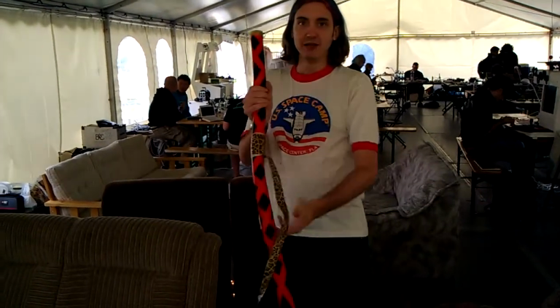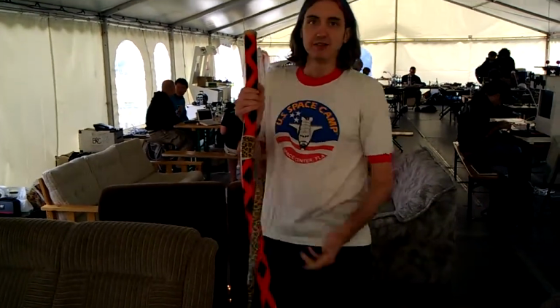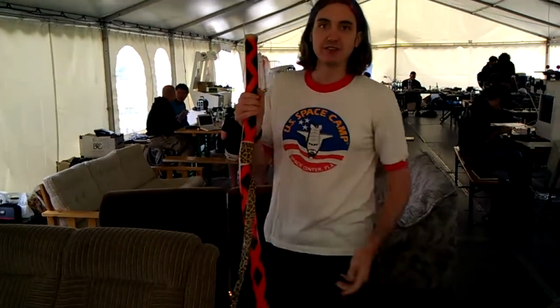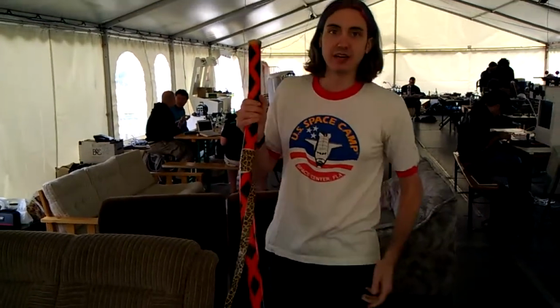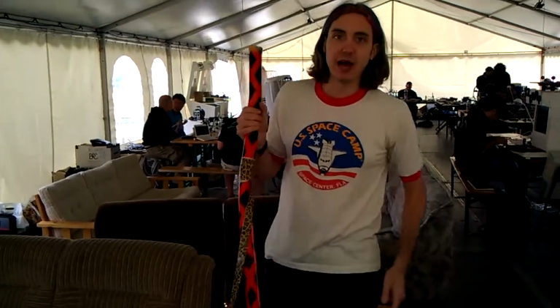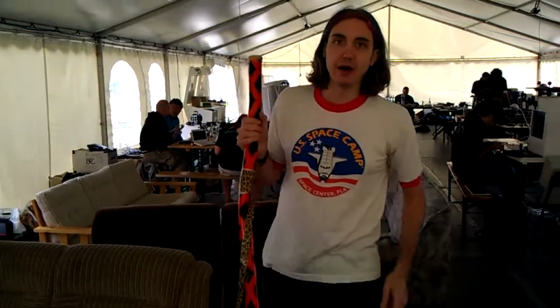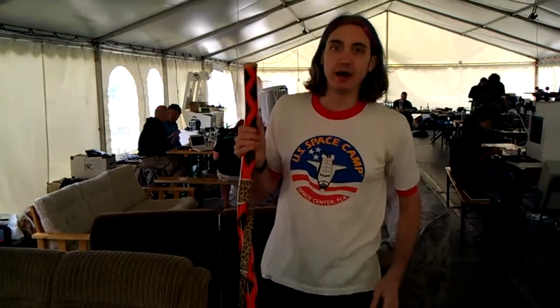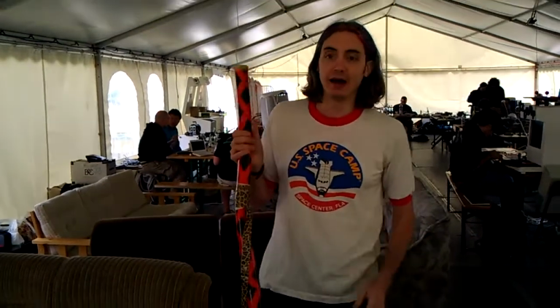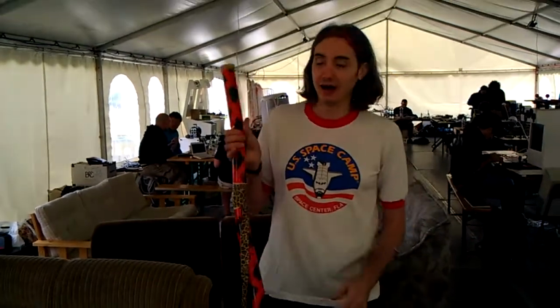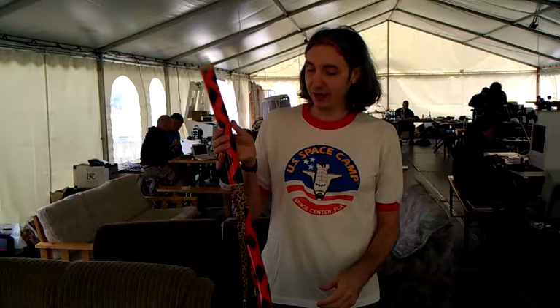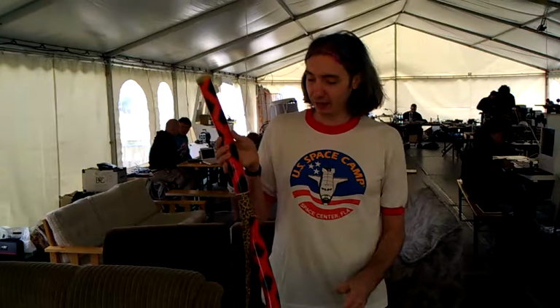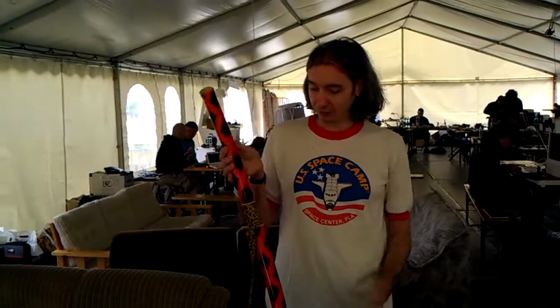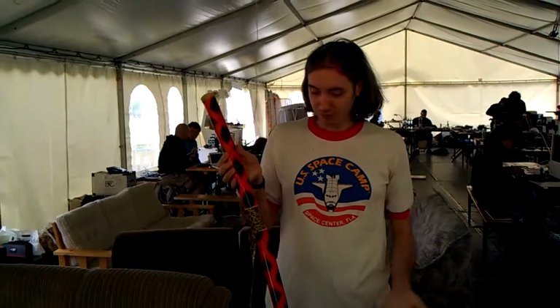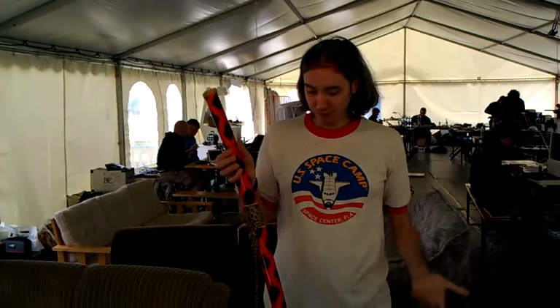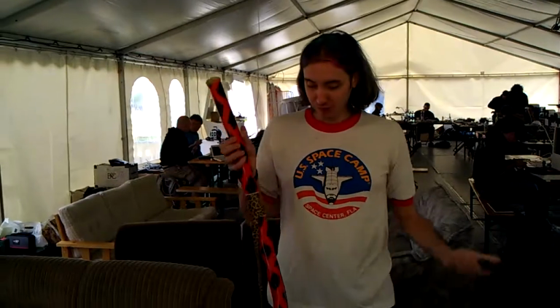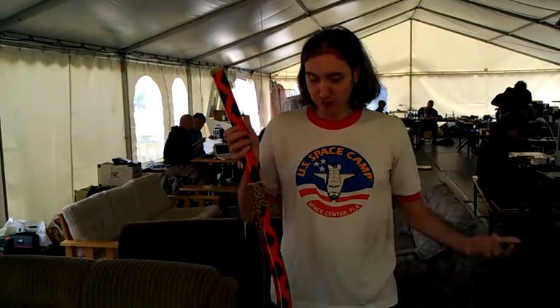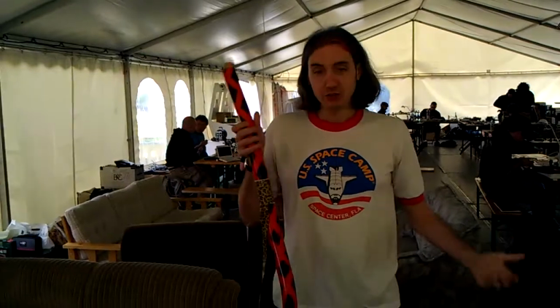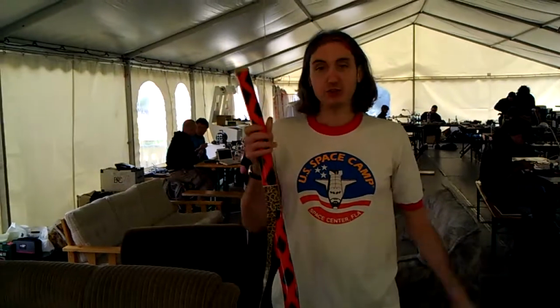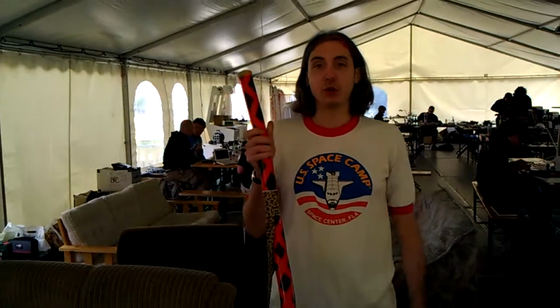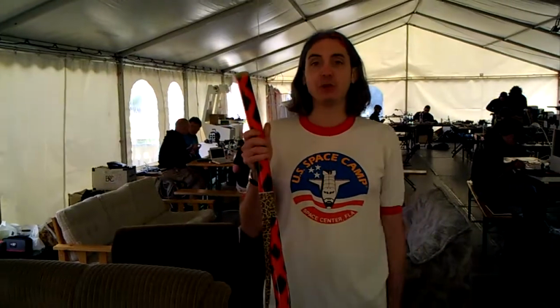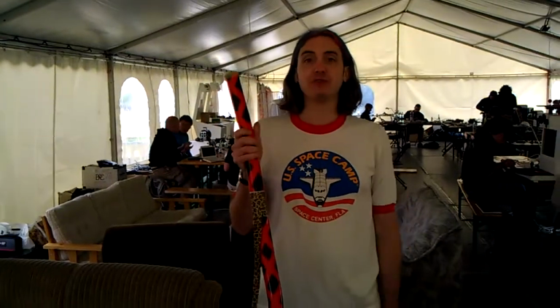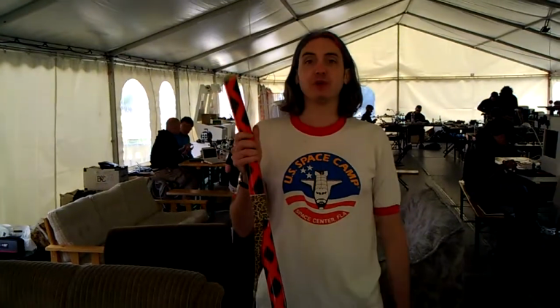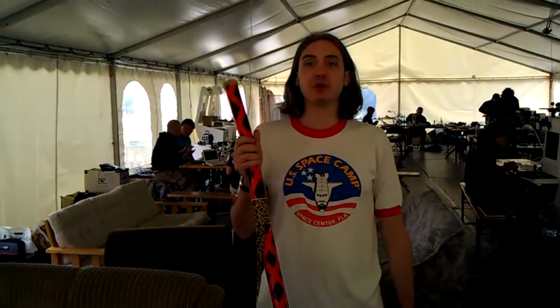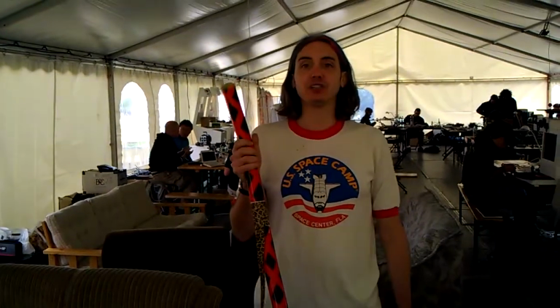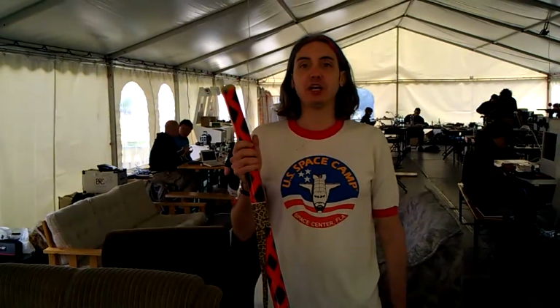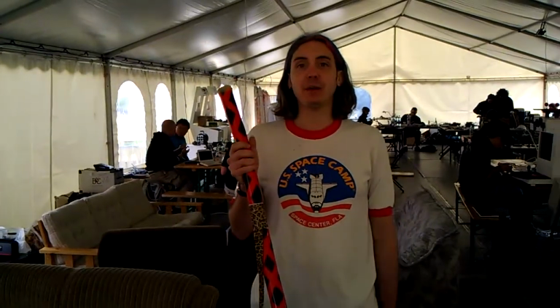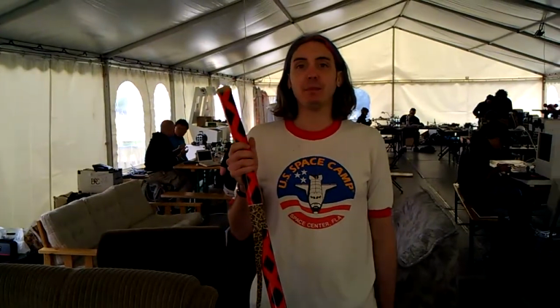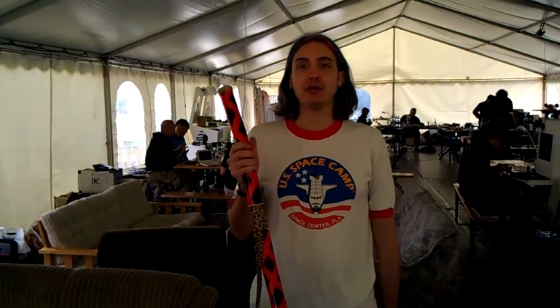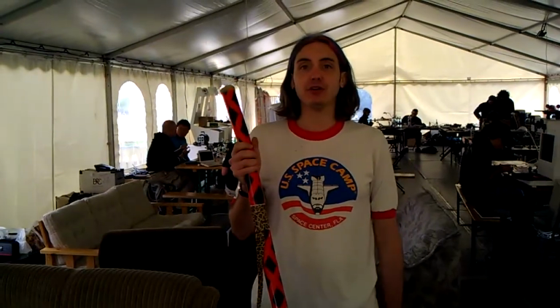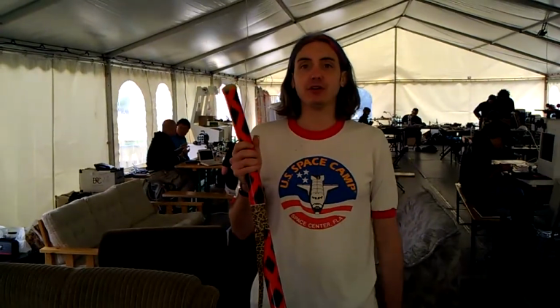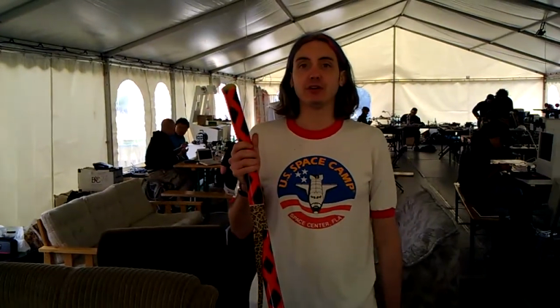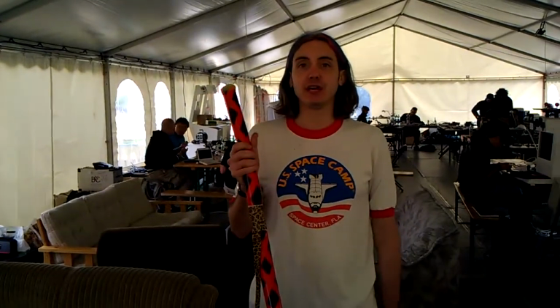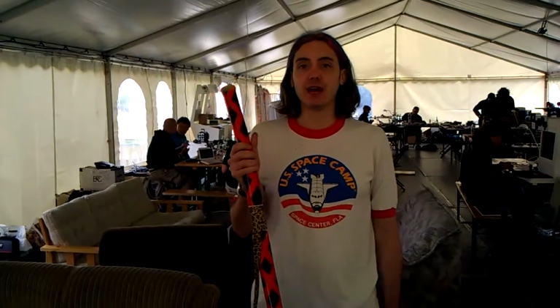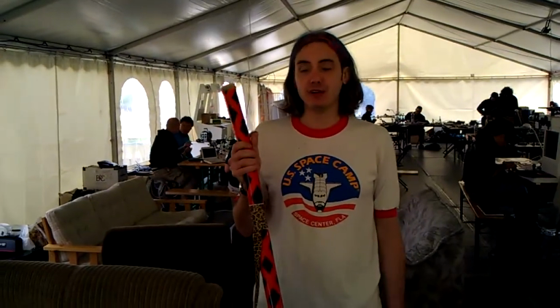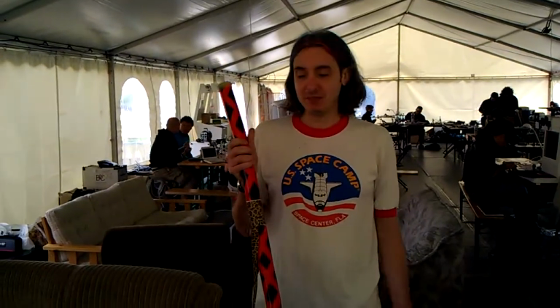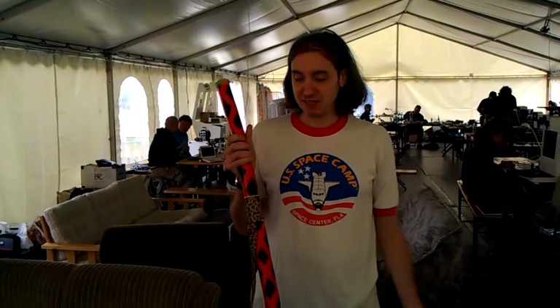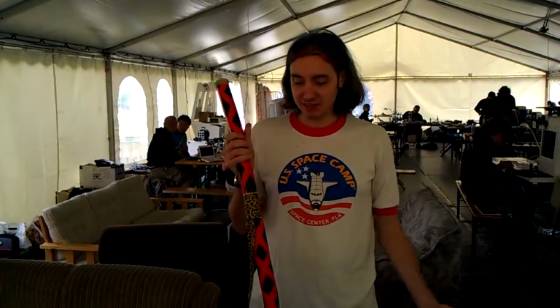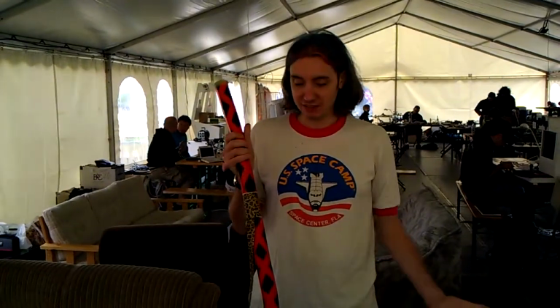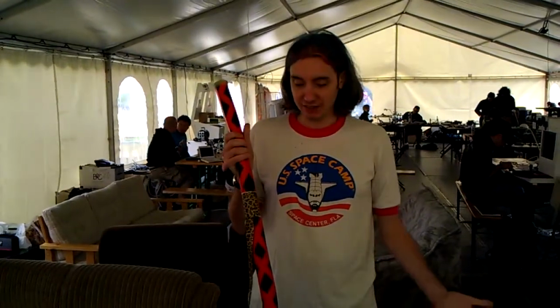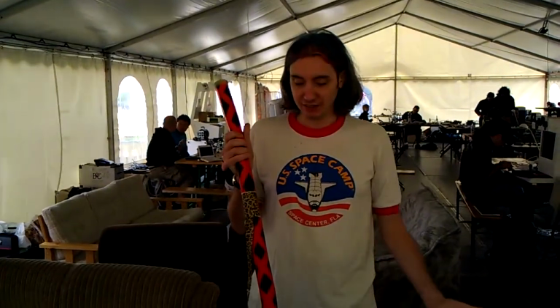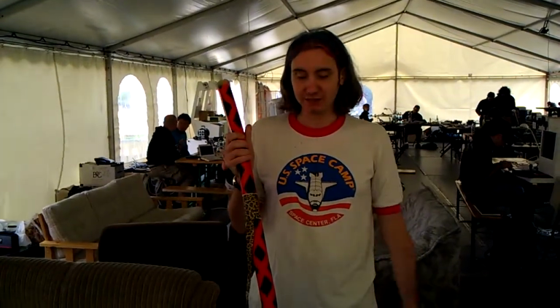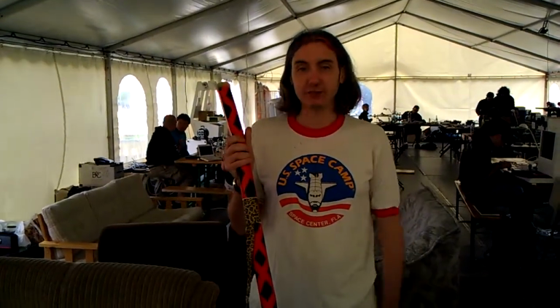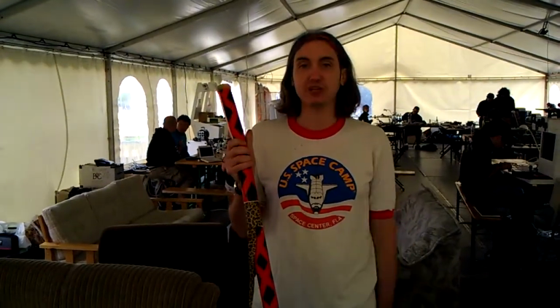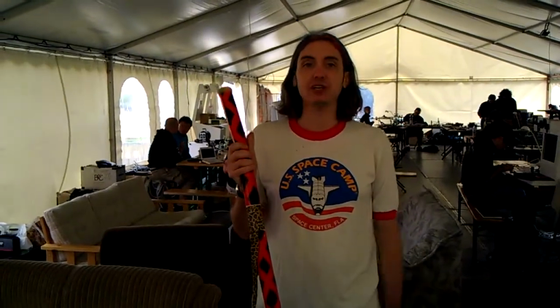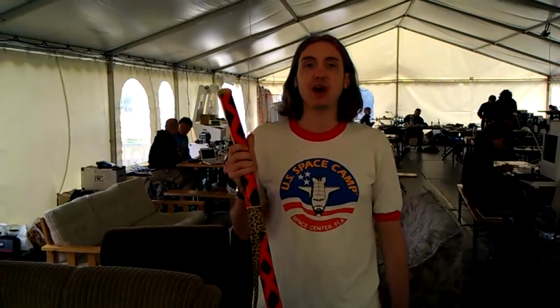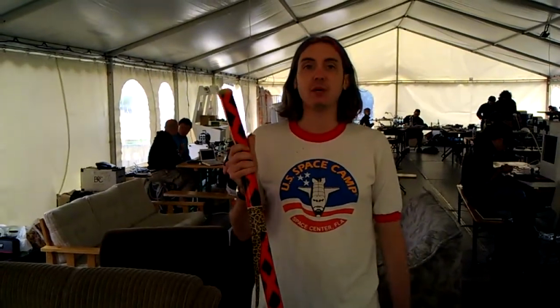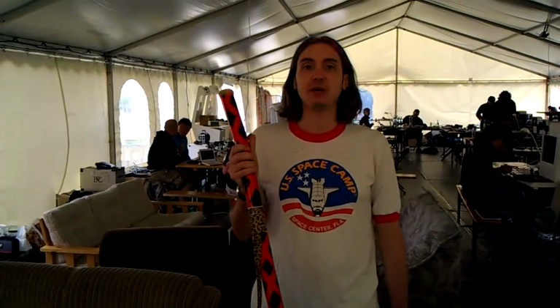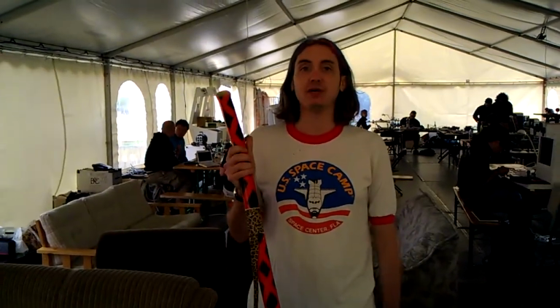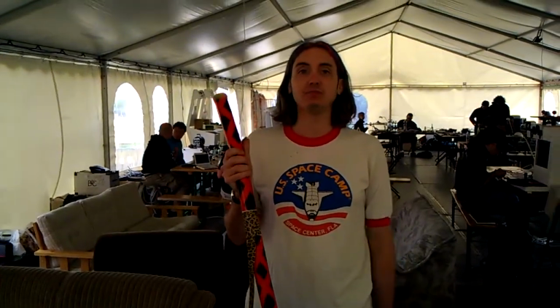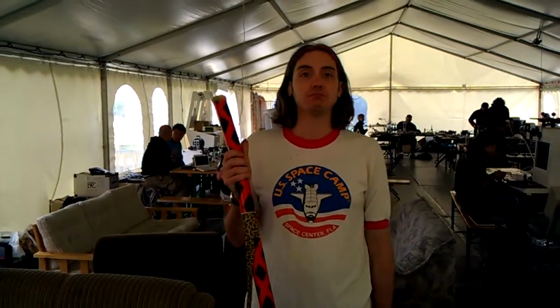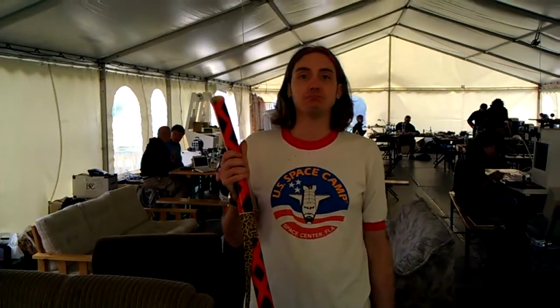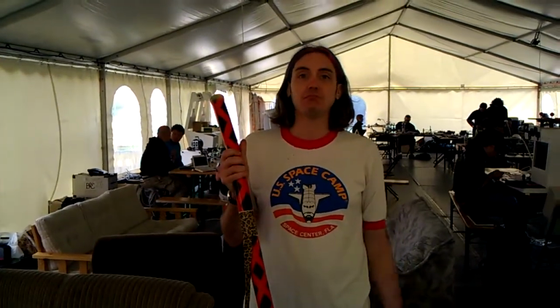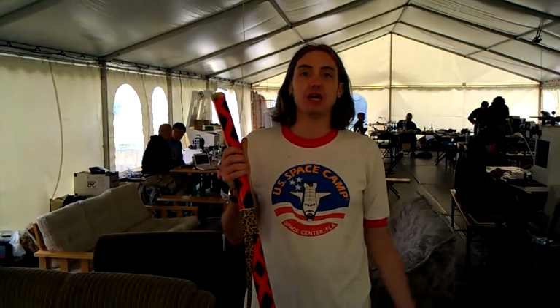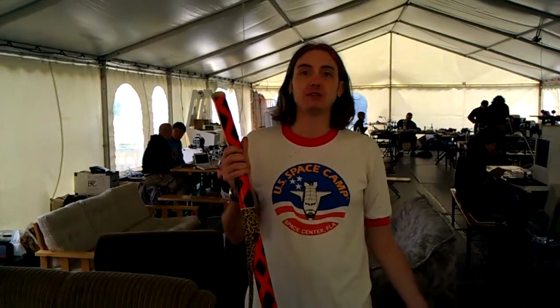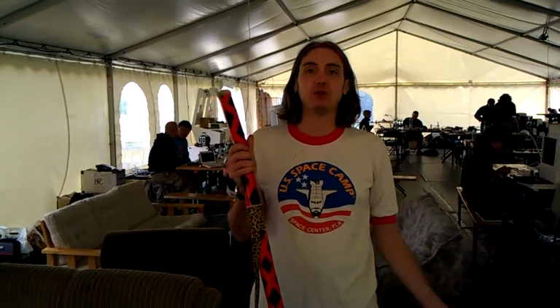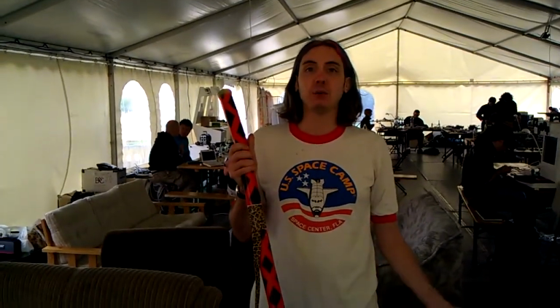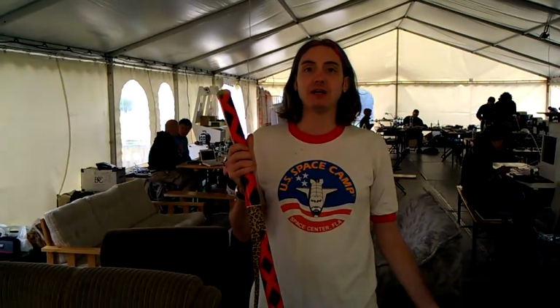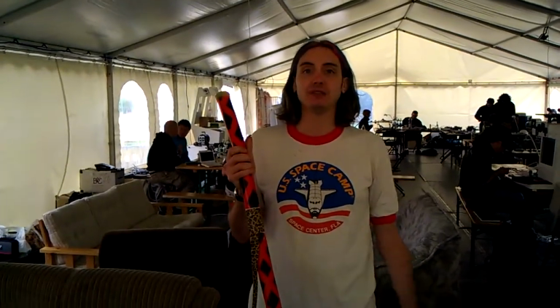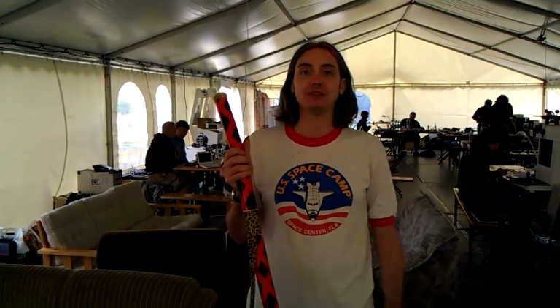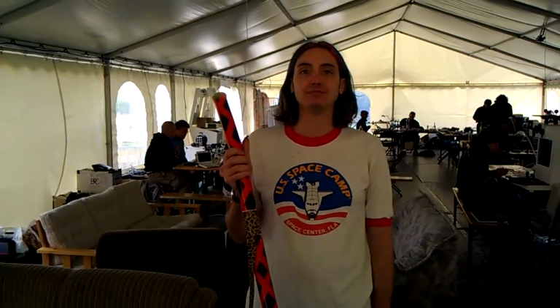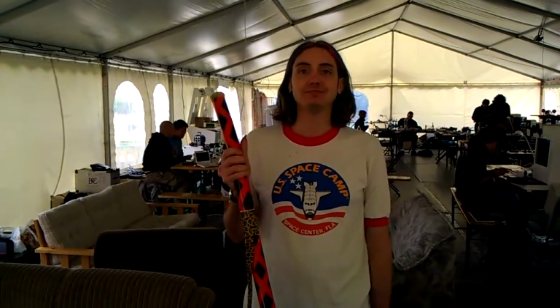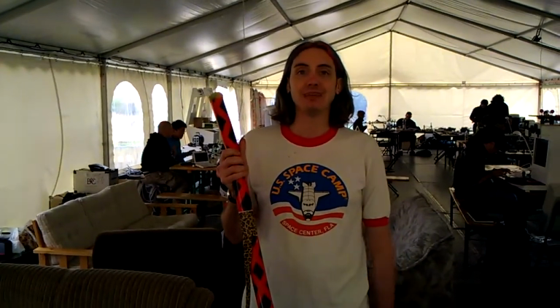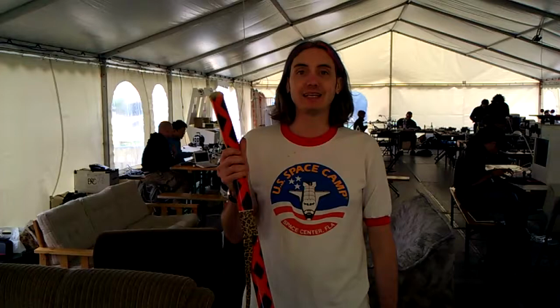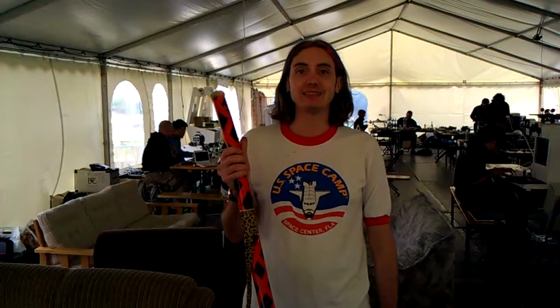So yeah, join me for the workshop and you'll learn how to make these out of really common household parts. Thanks.